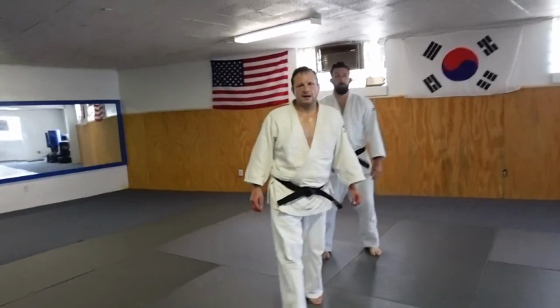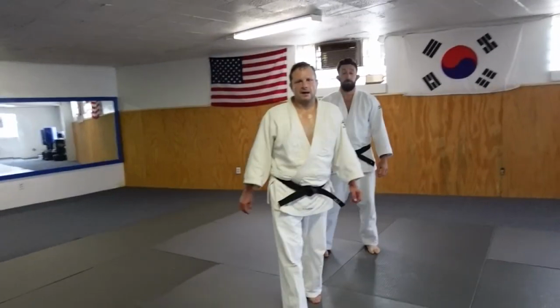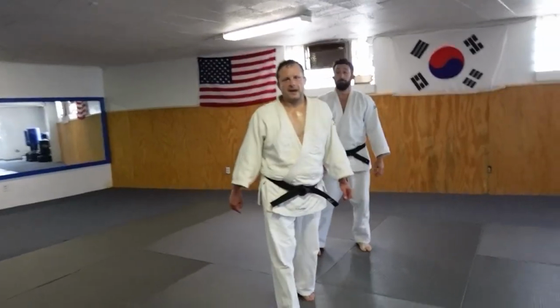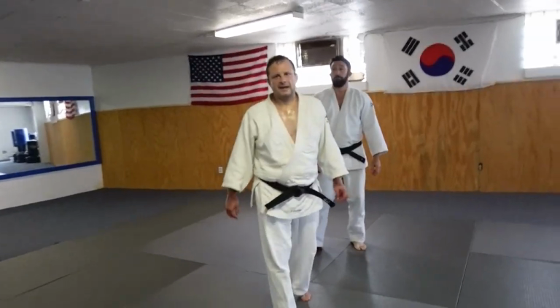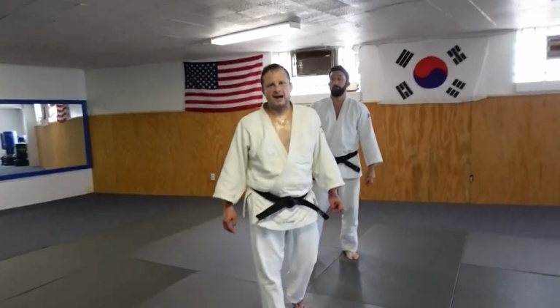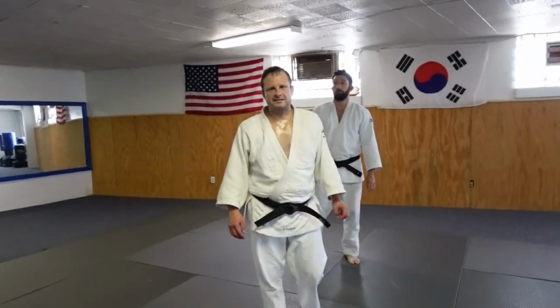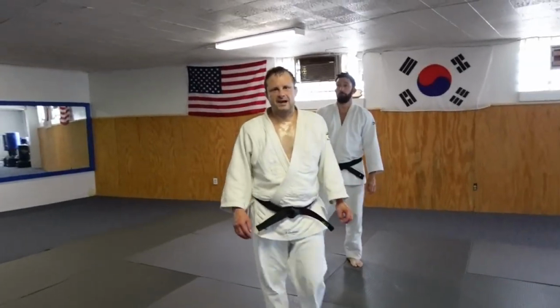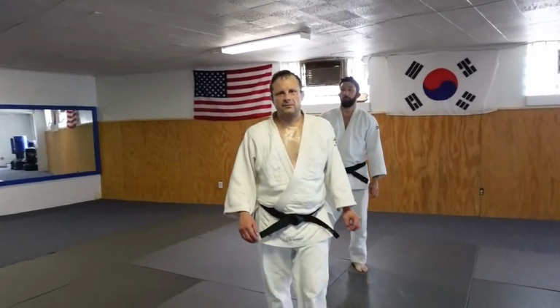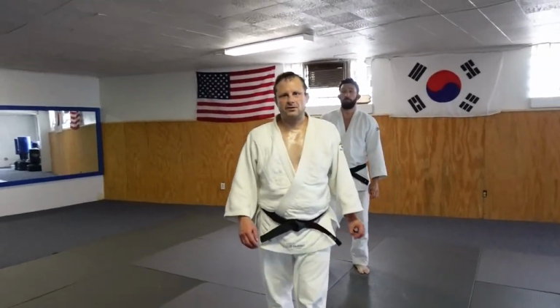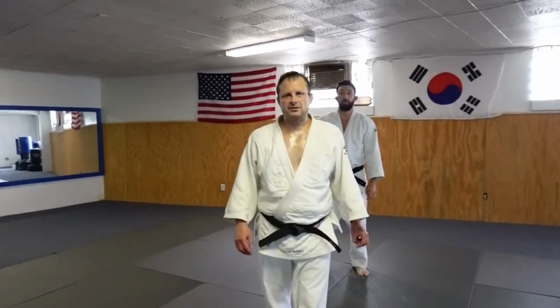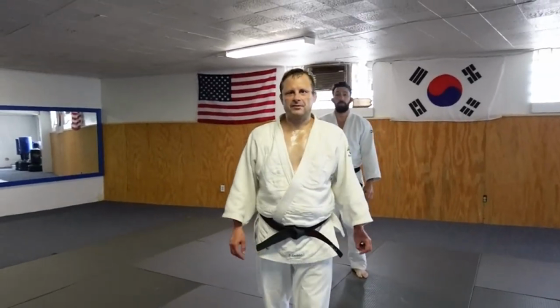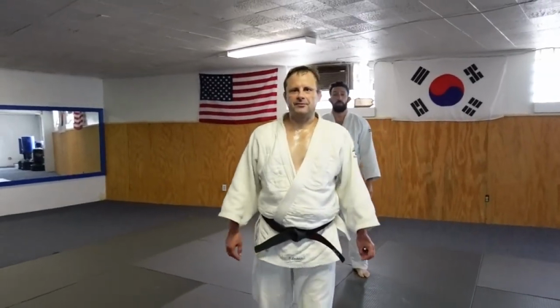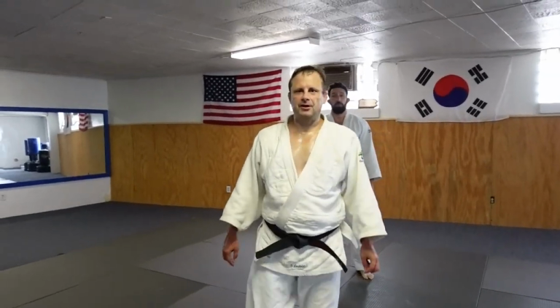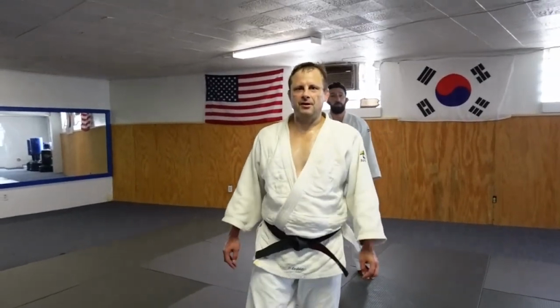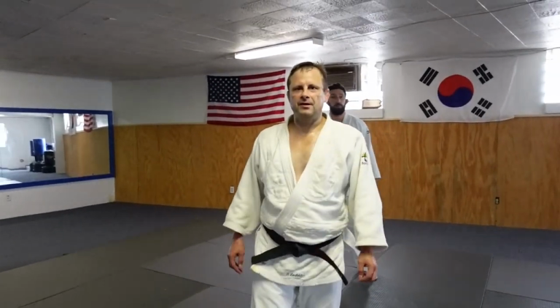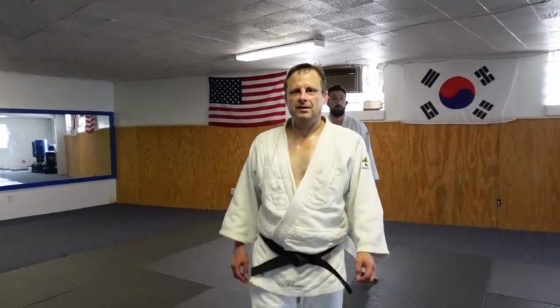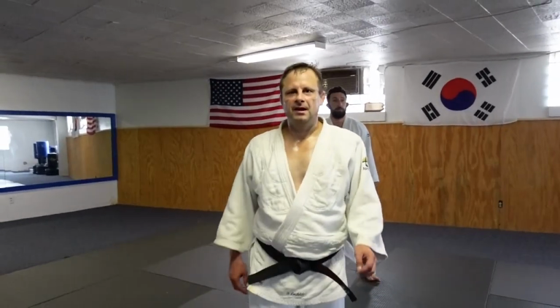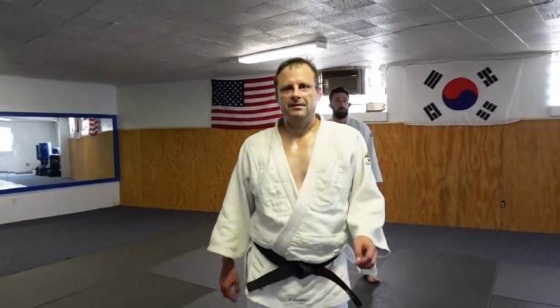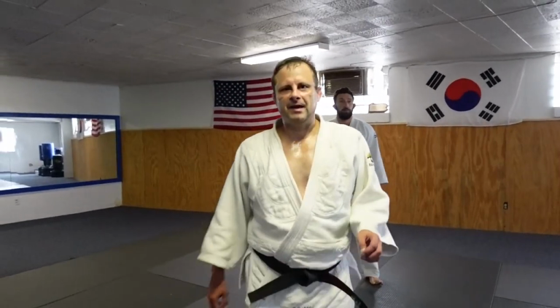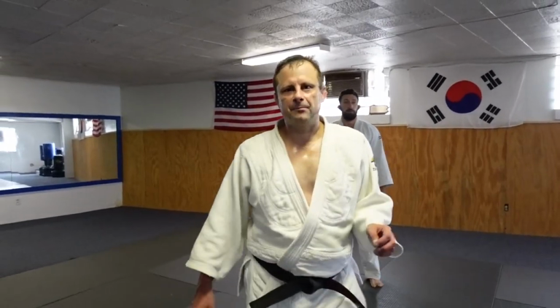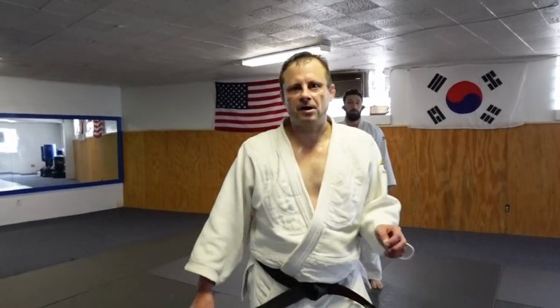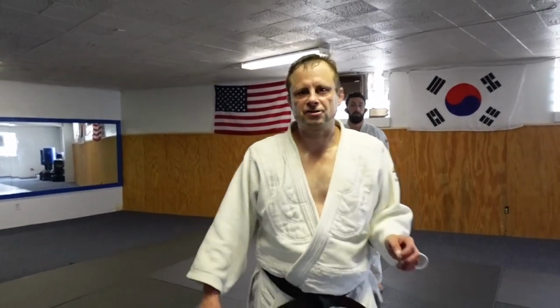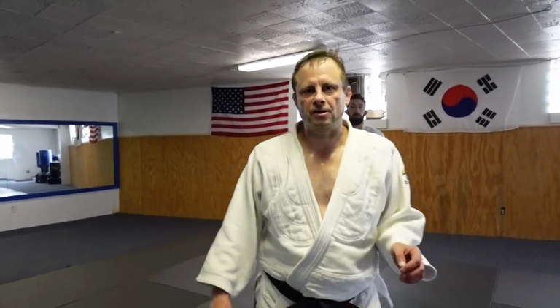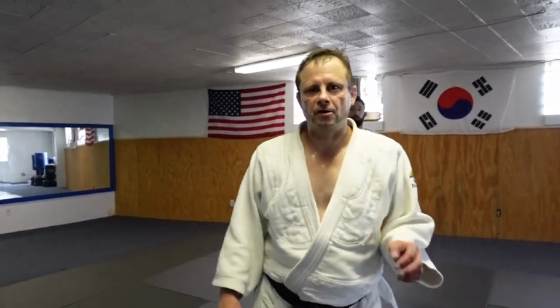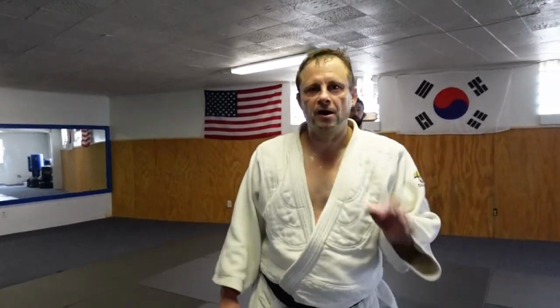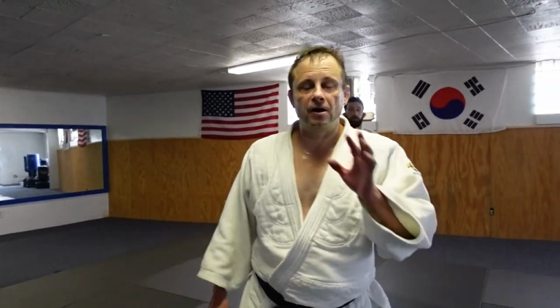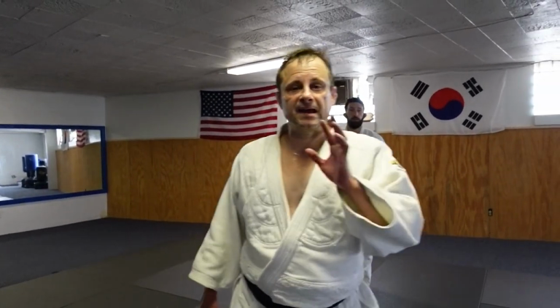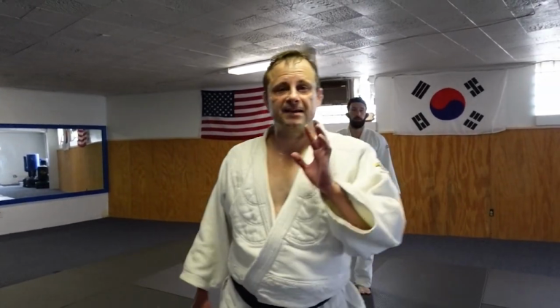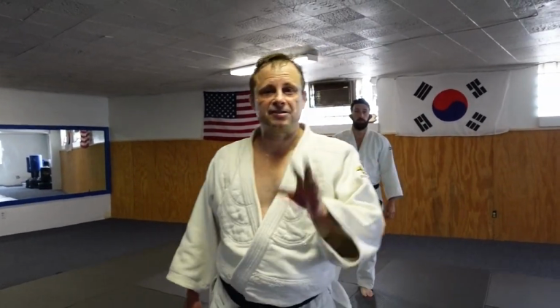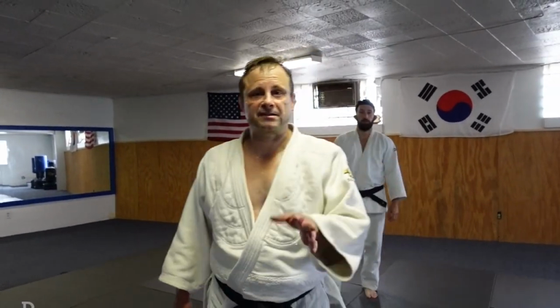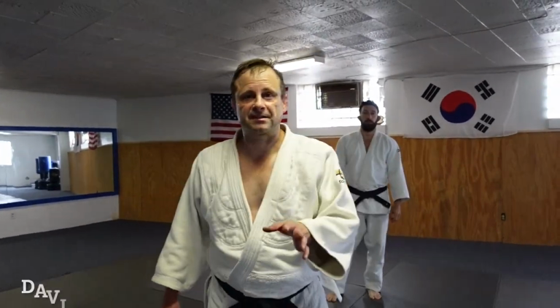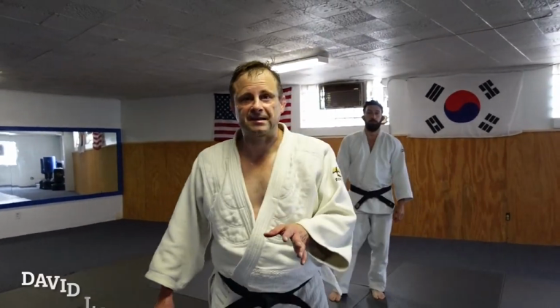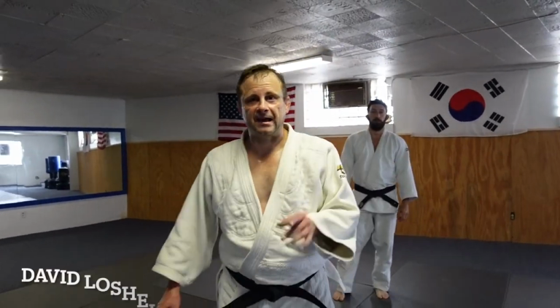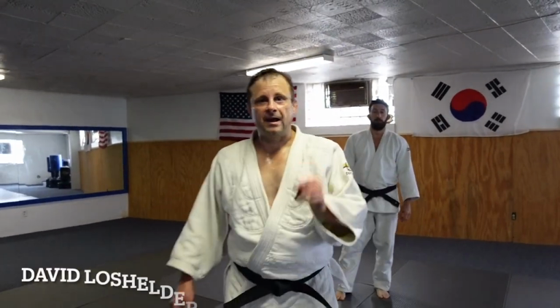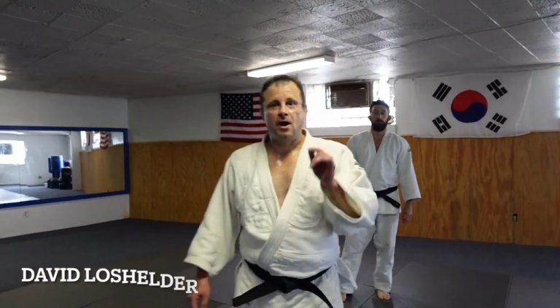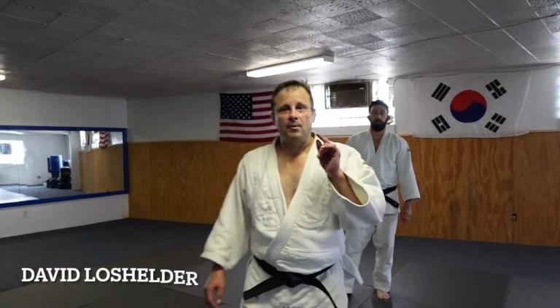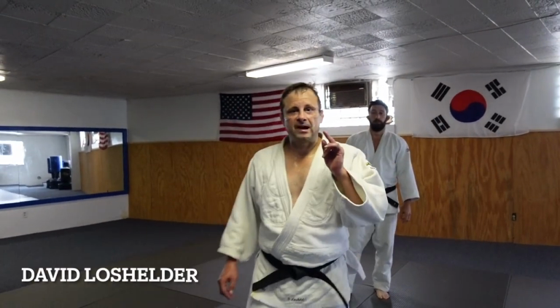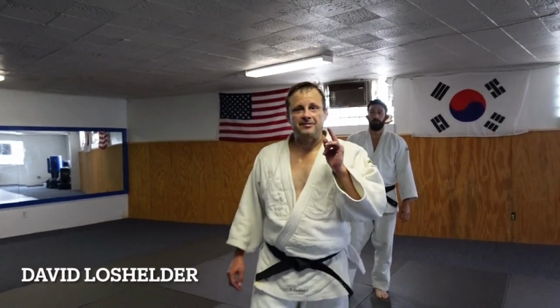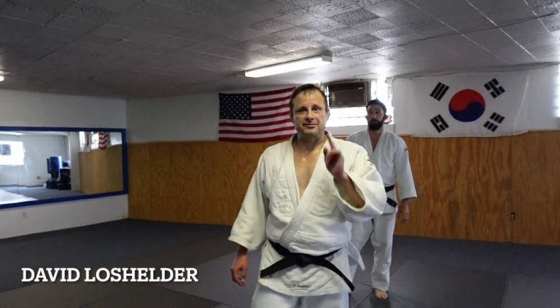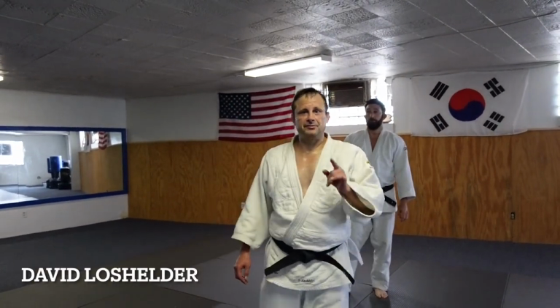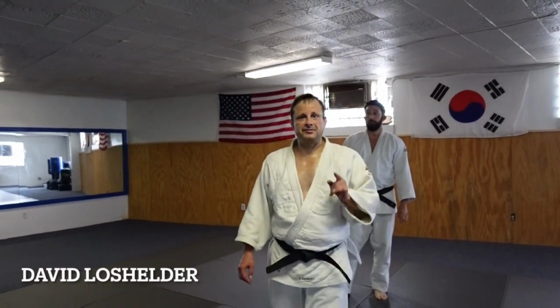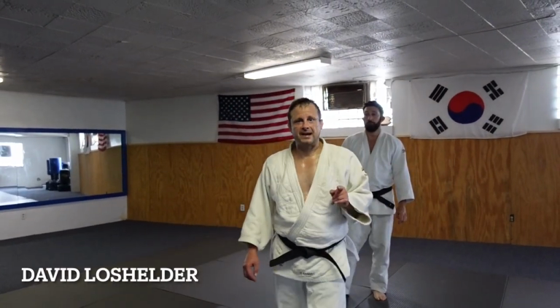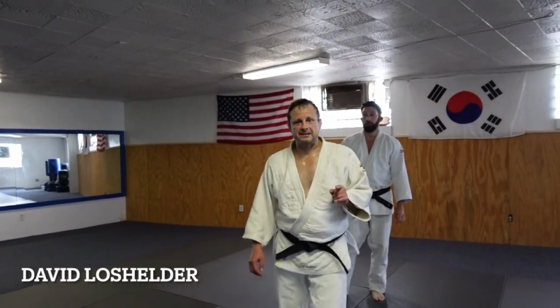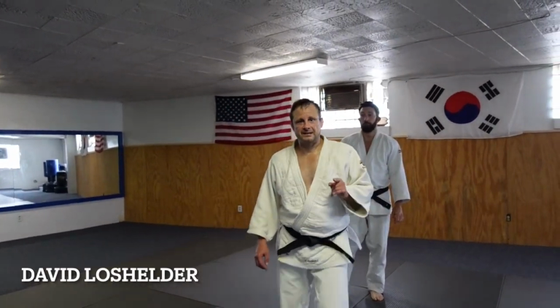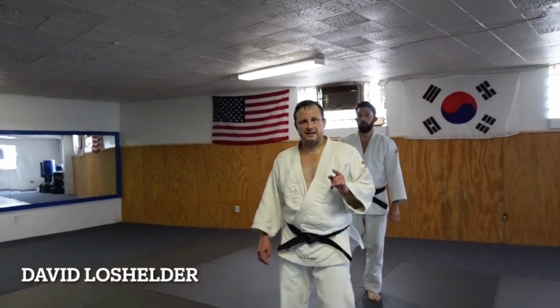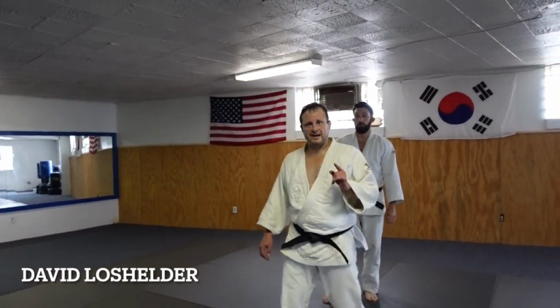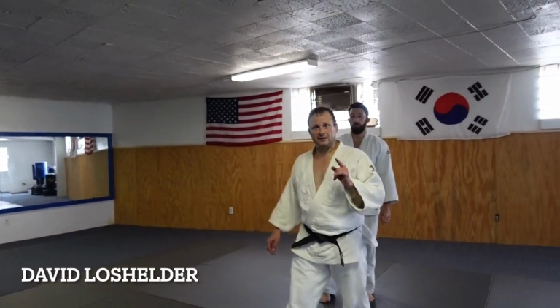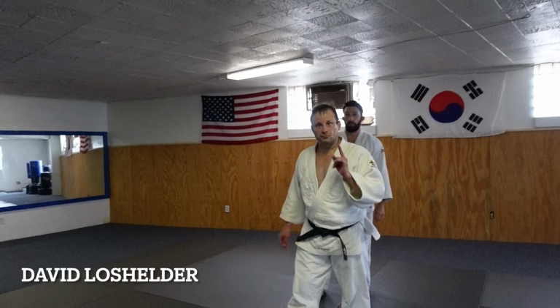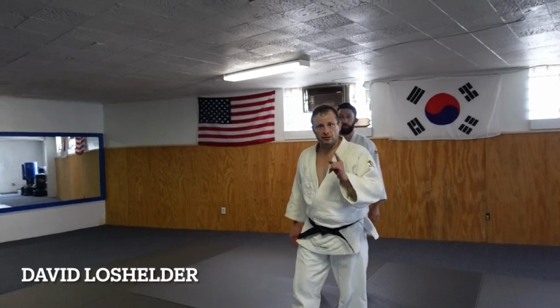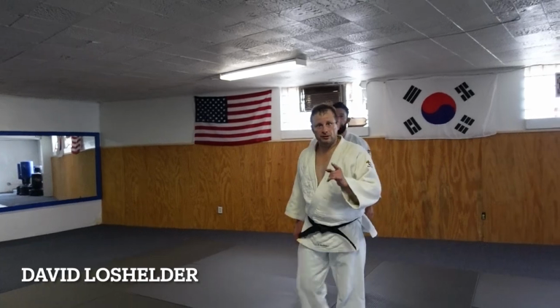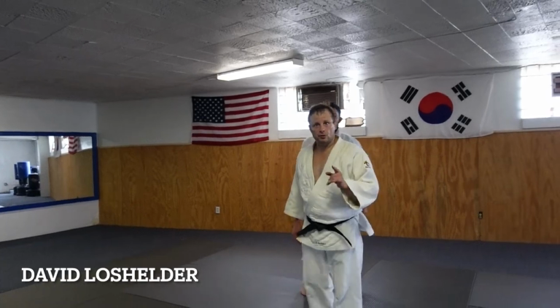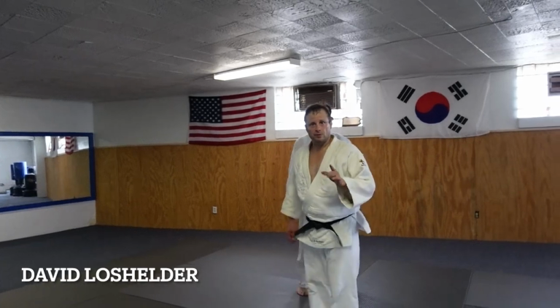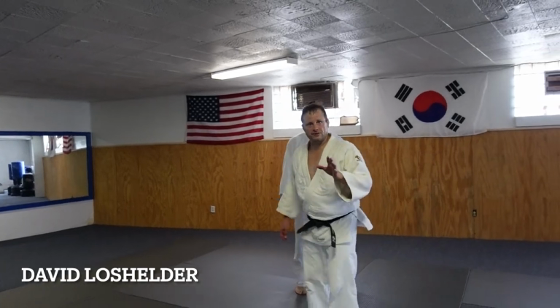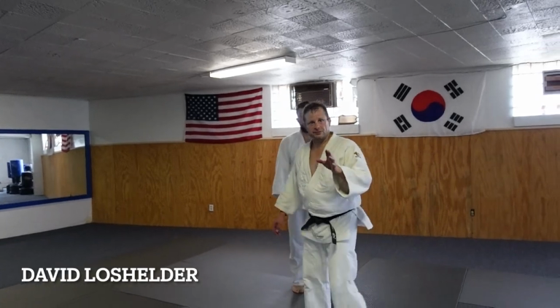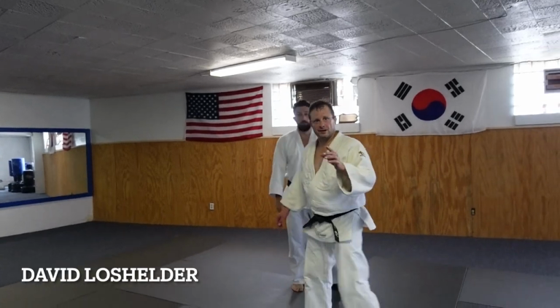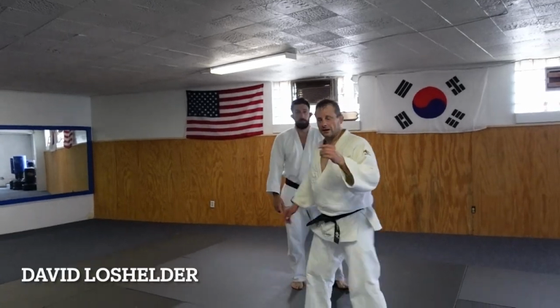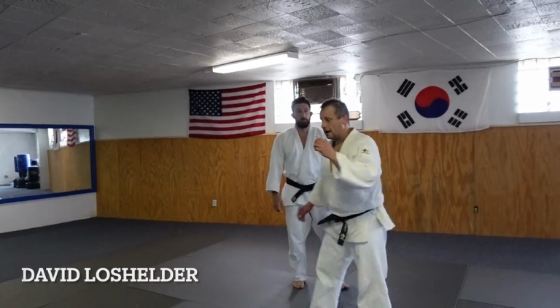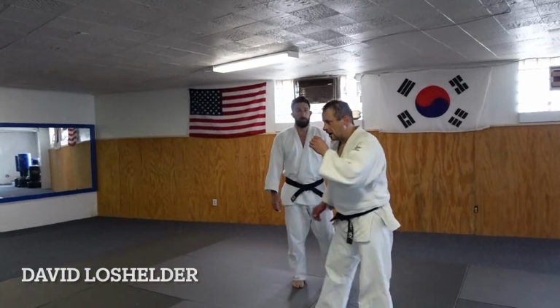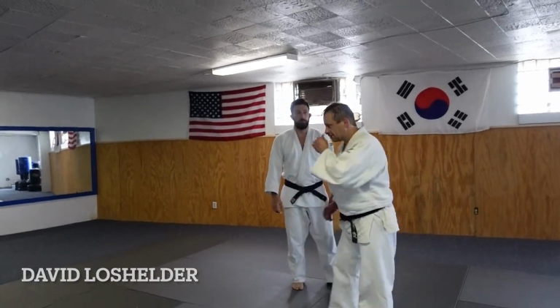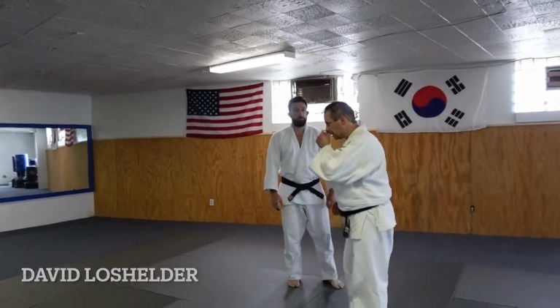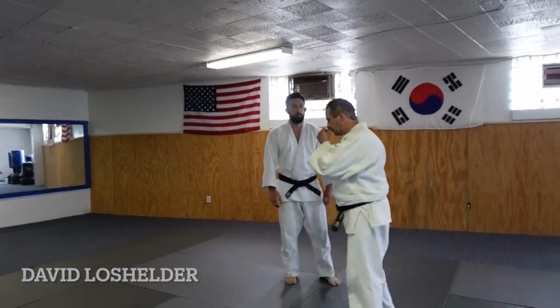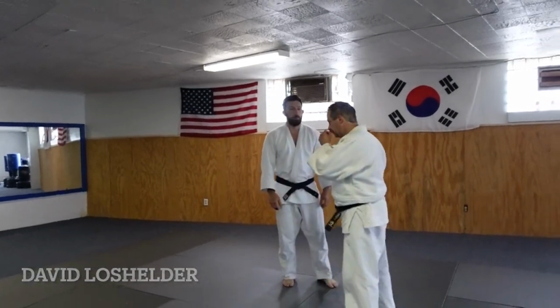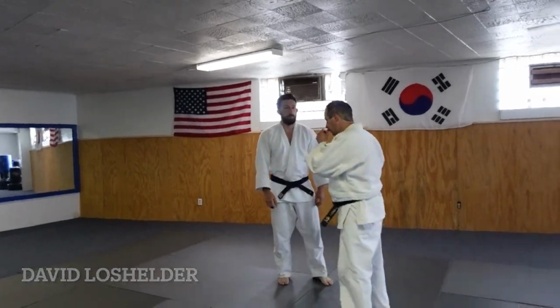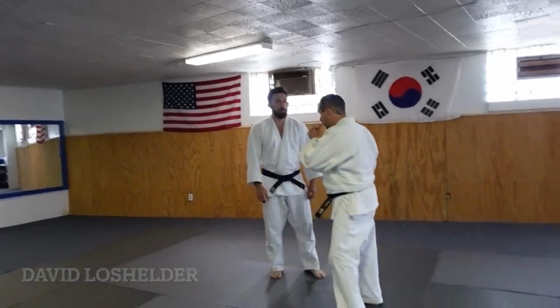Hey guys, Dave Low Shelter here. Dad Bonchuto. Okay, check this out. We've got this new technique today. It's really cool. I'm going to show you. So here we go.